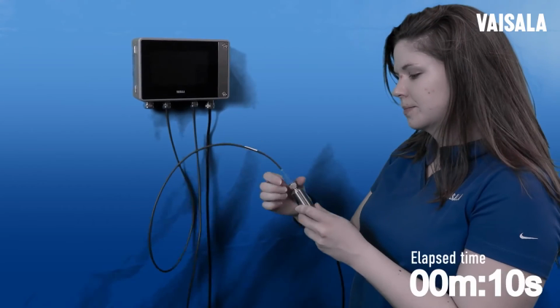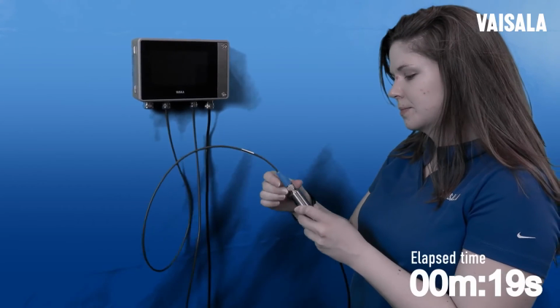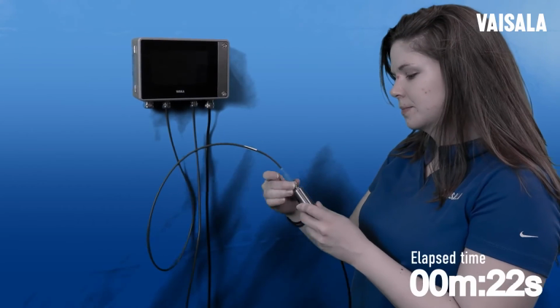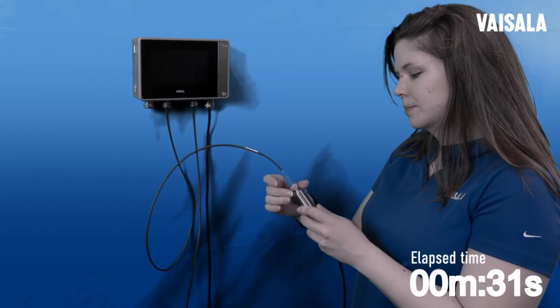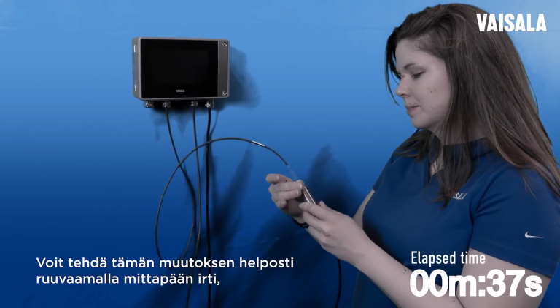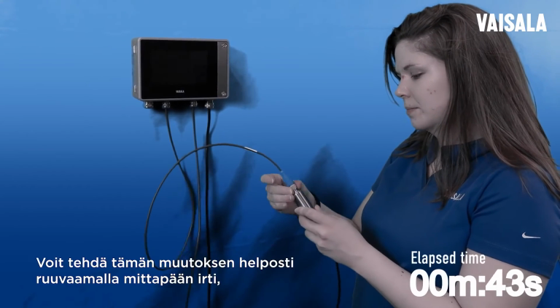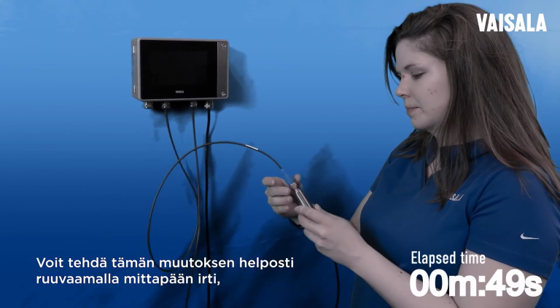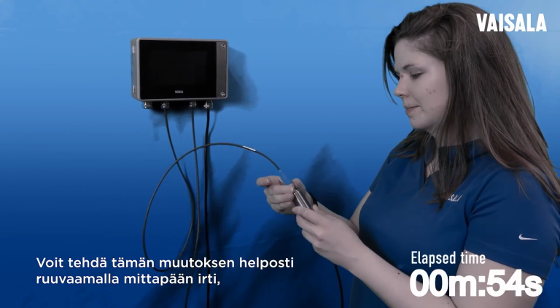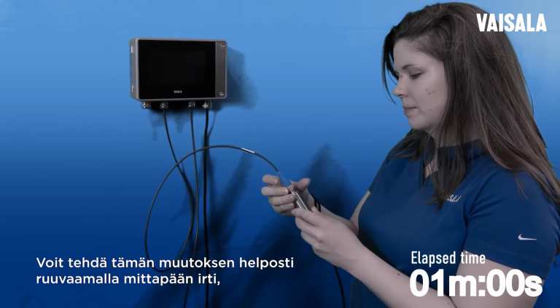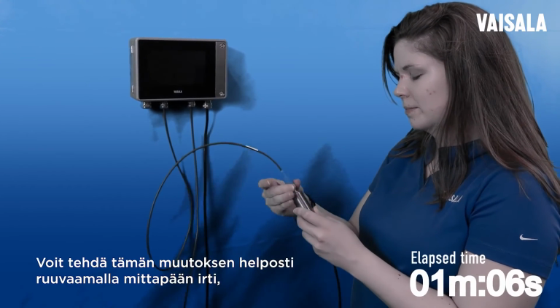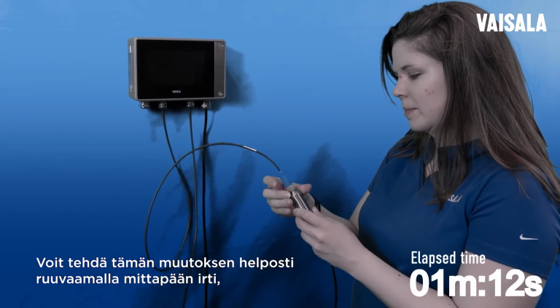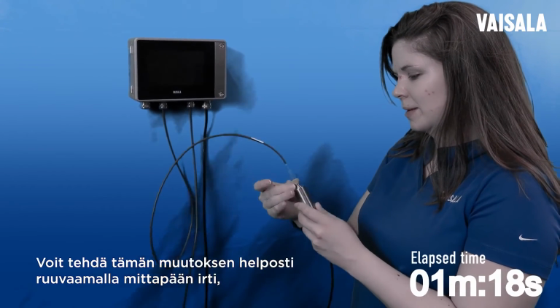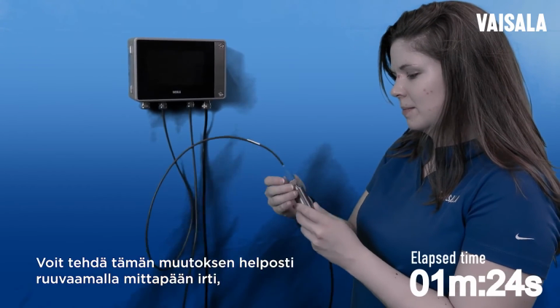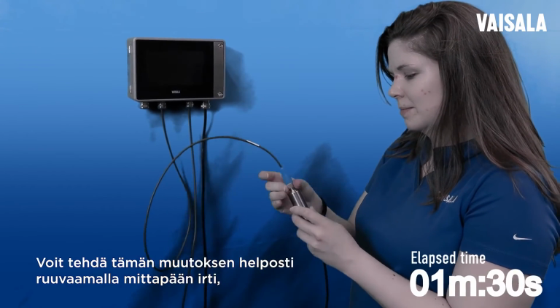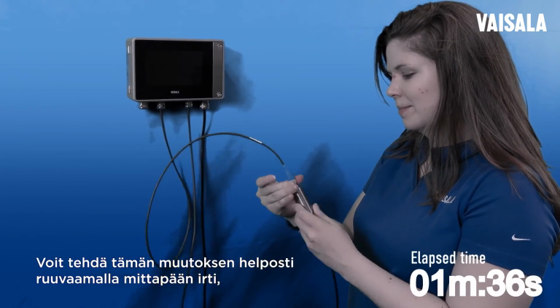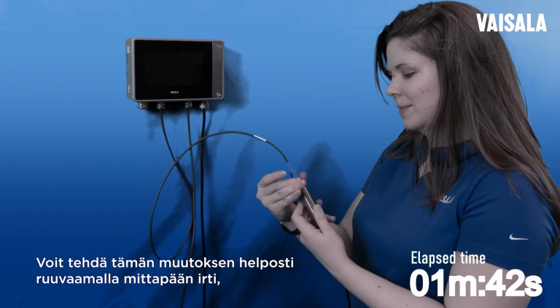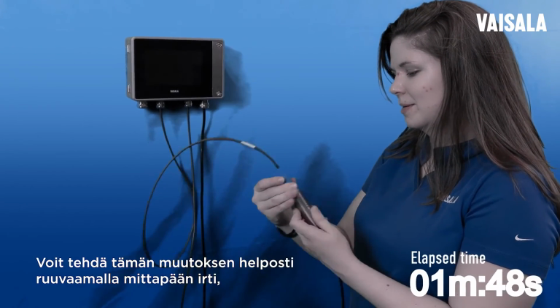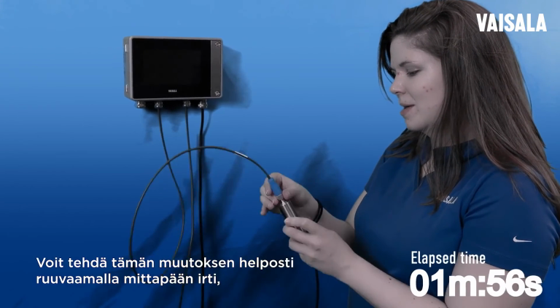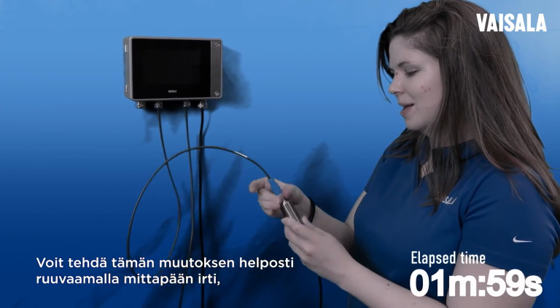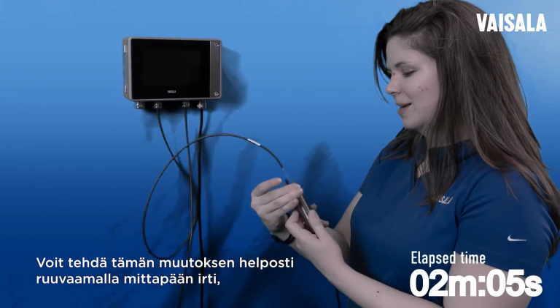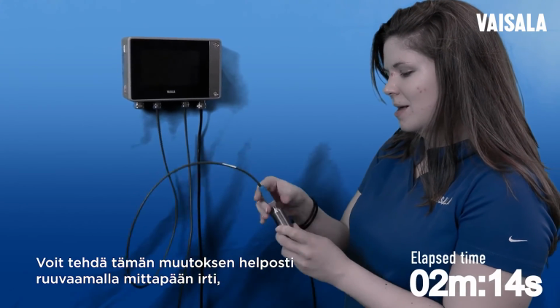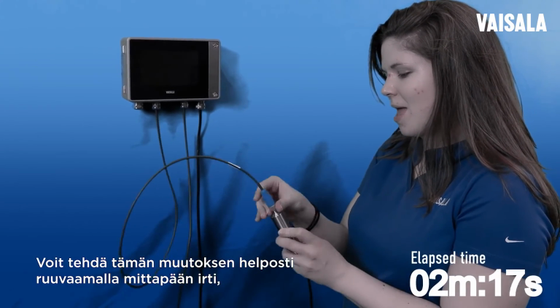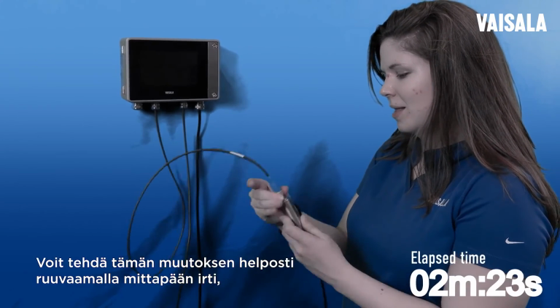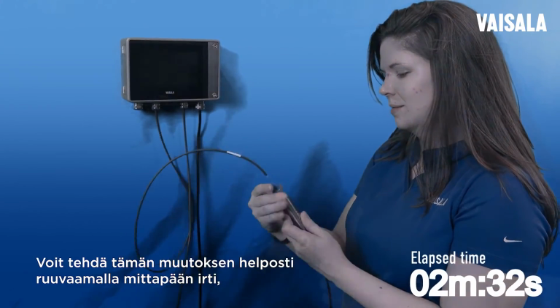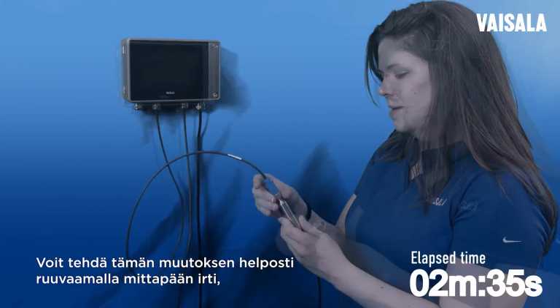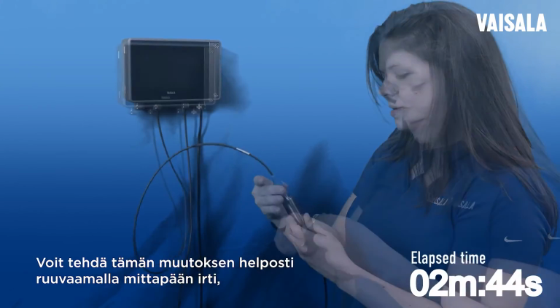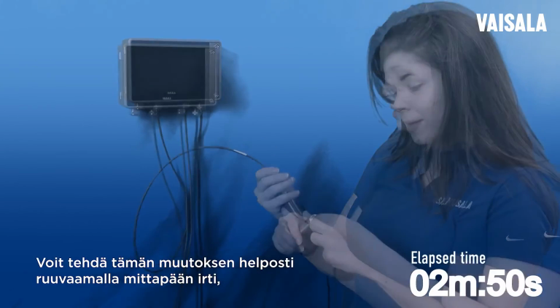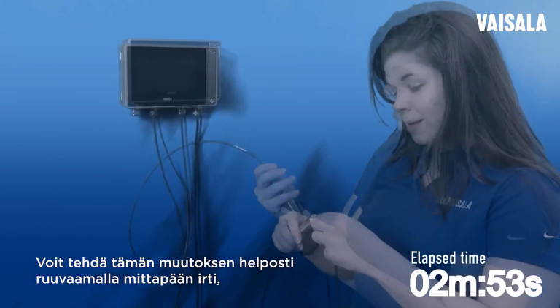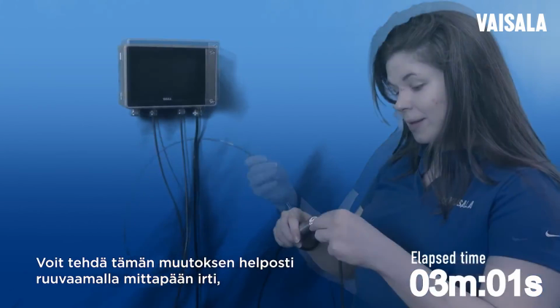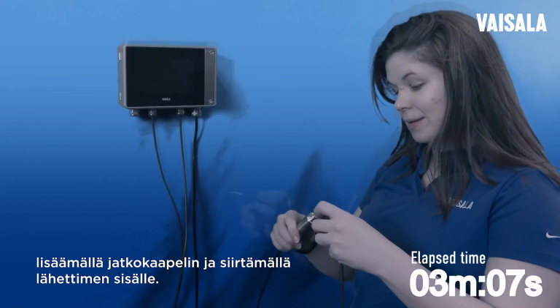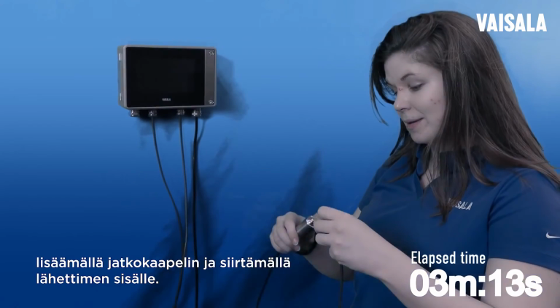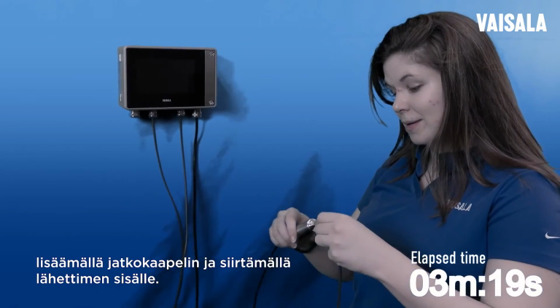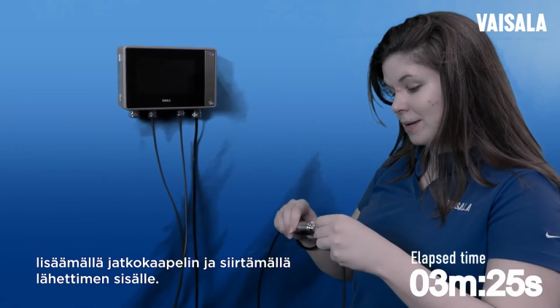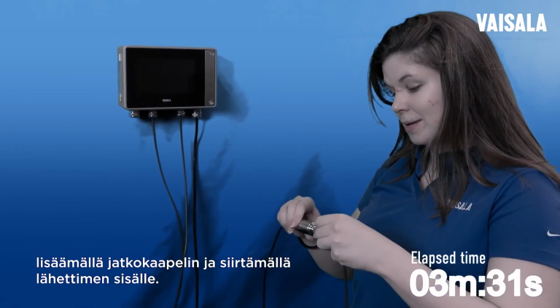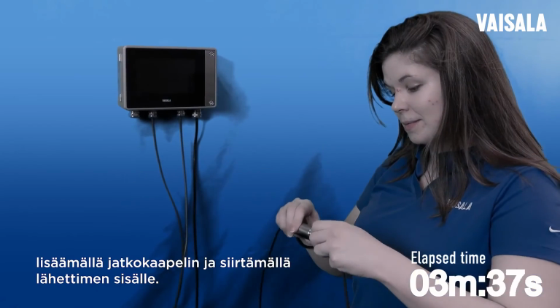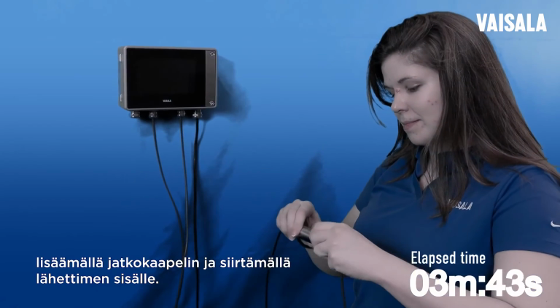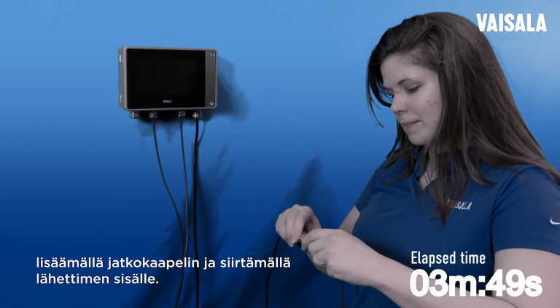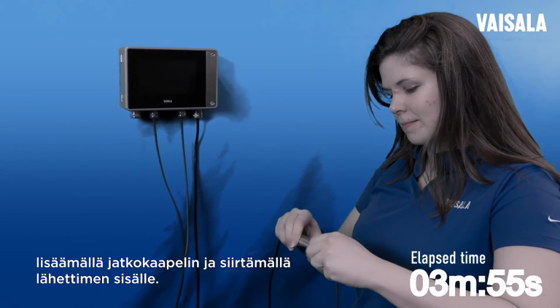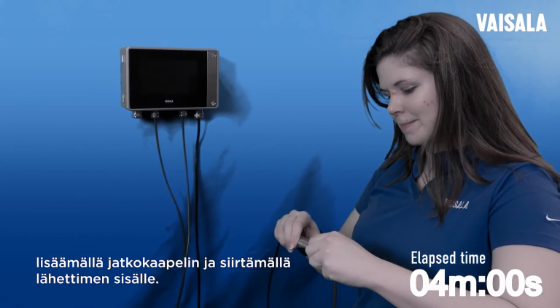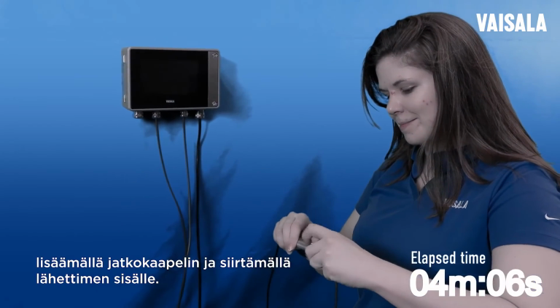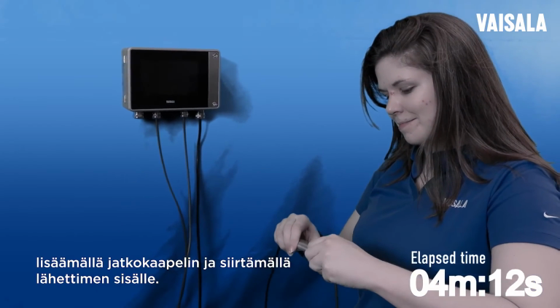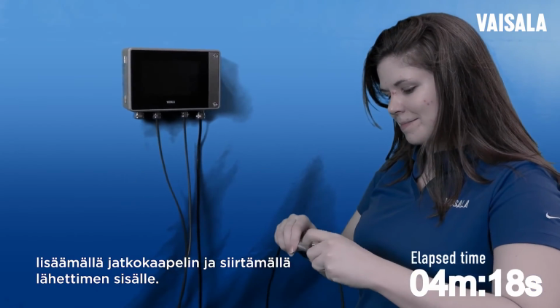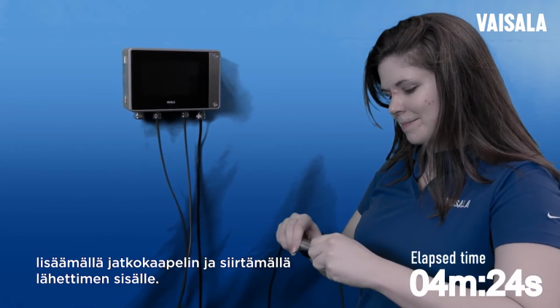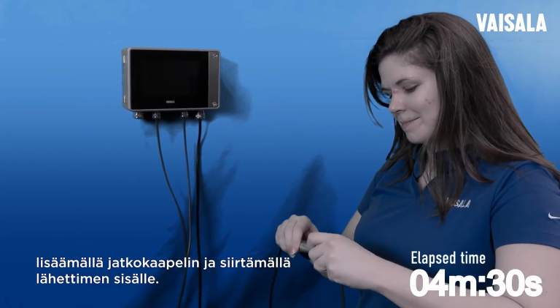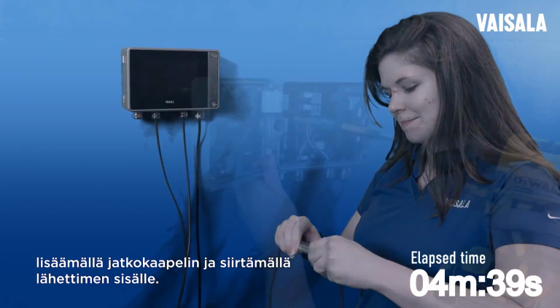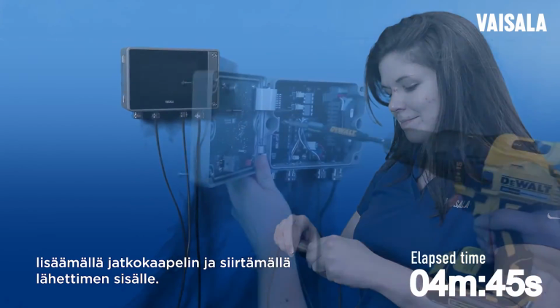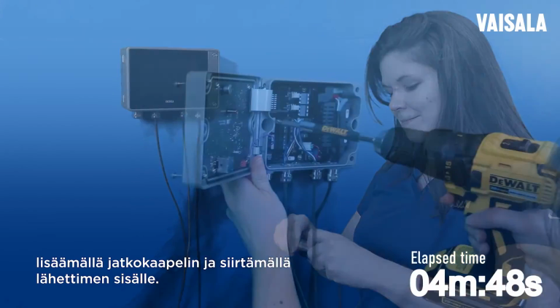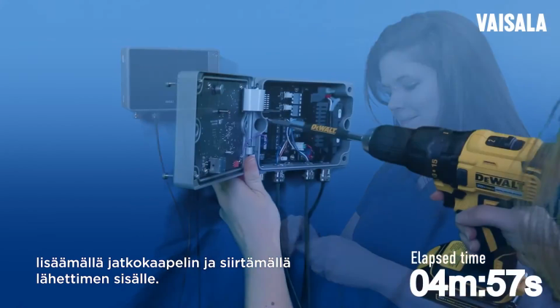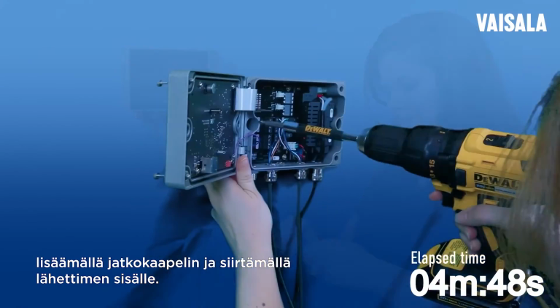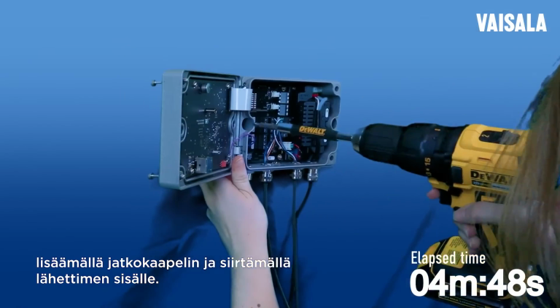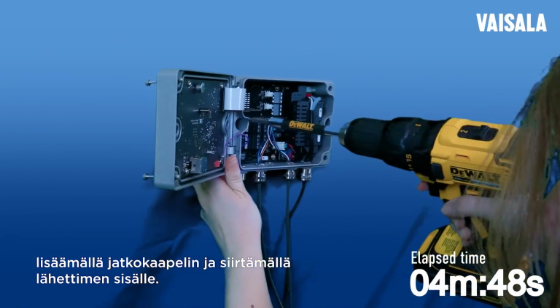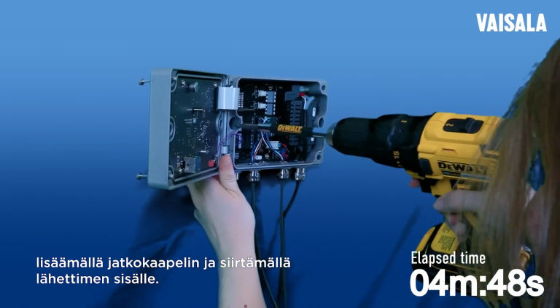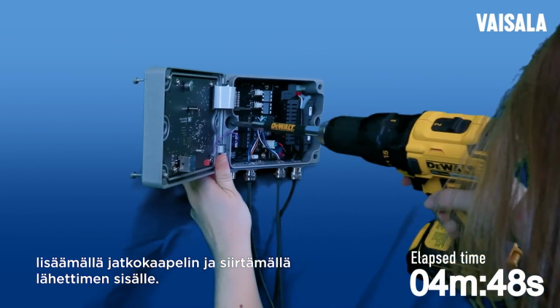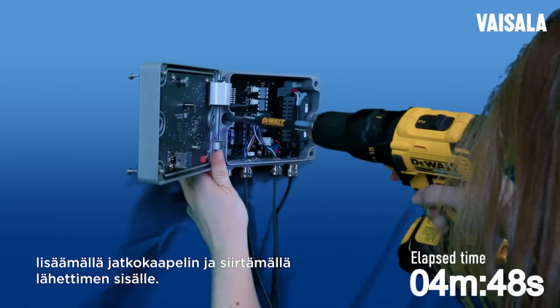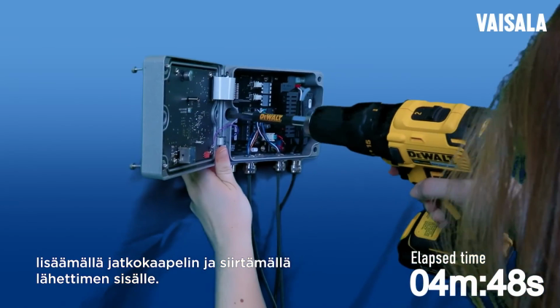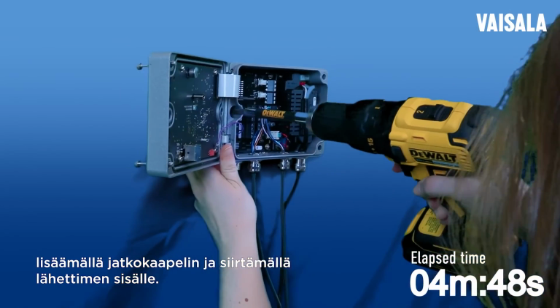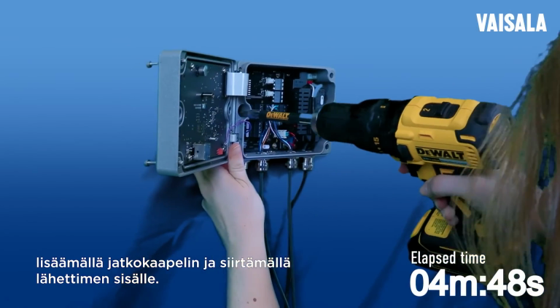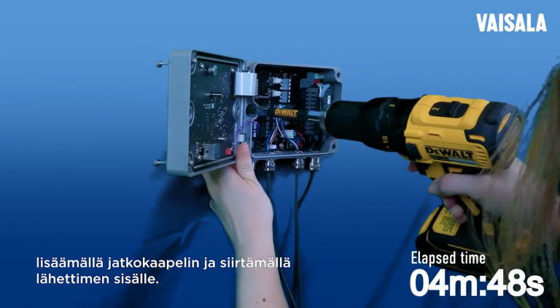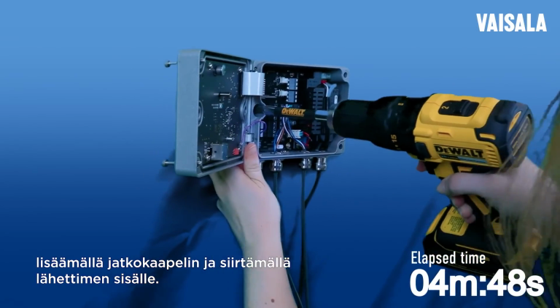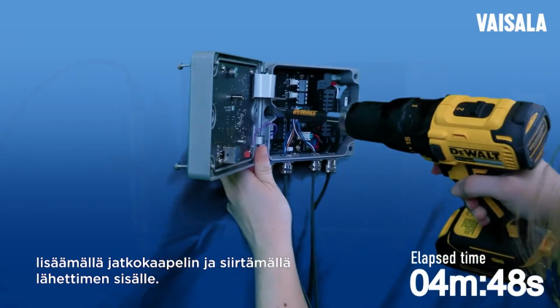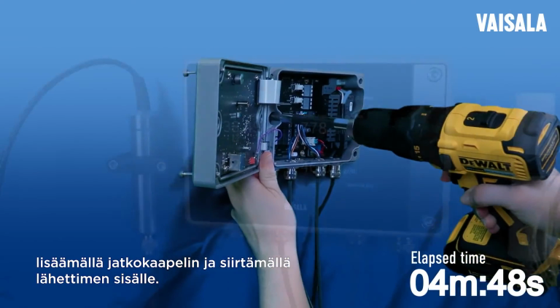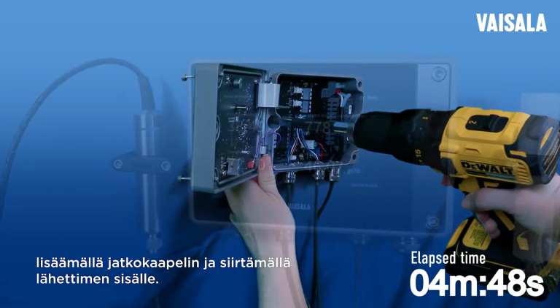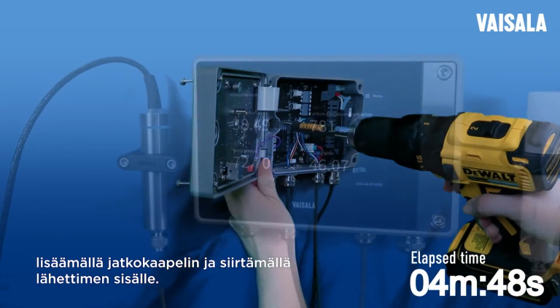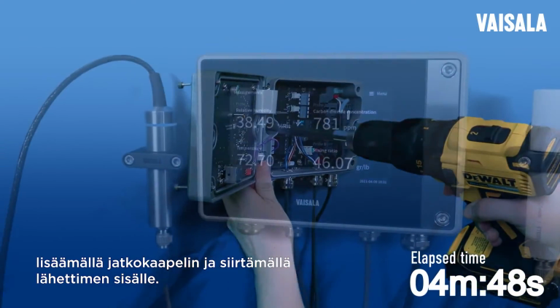Making this change is as easy as unscrewing the probe, adding an extension cable, and moving the transmitter indoors.